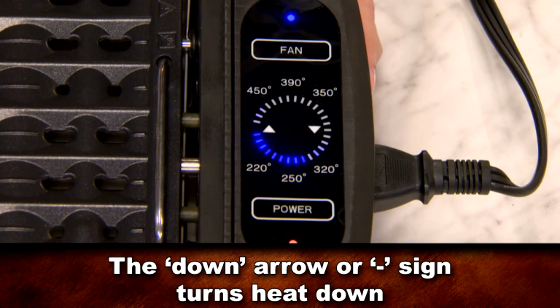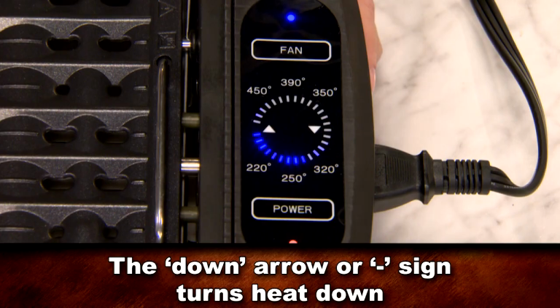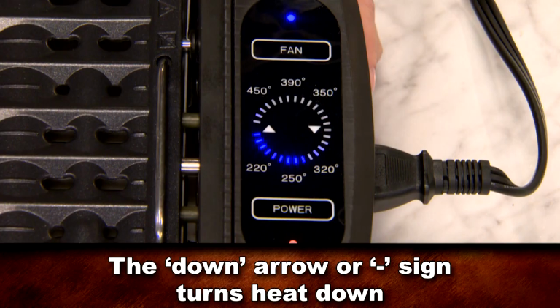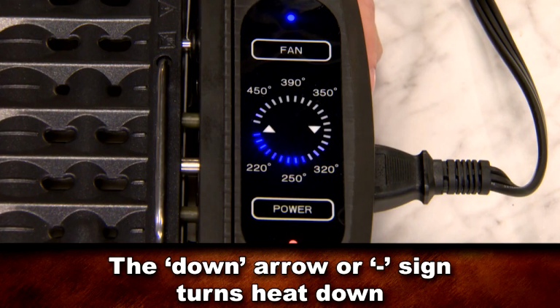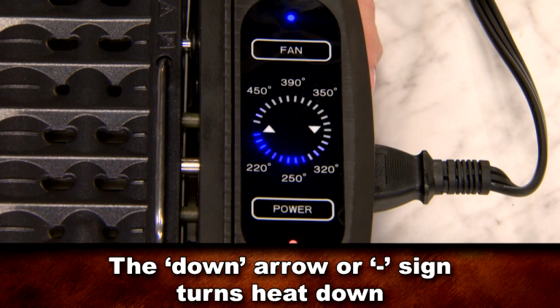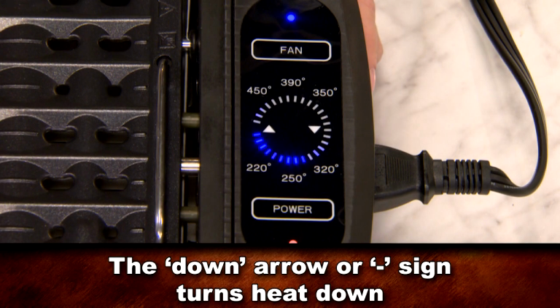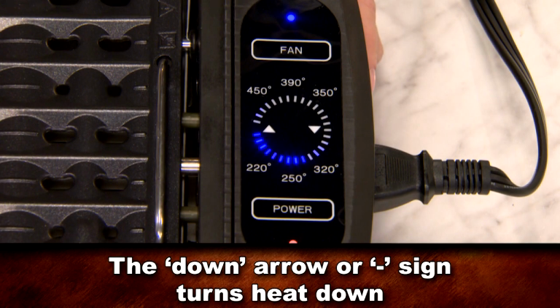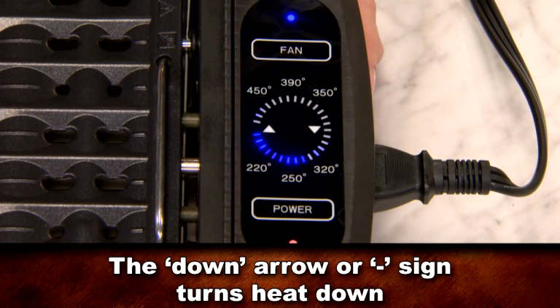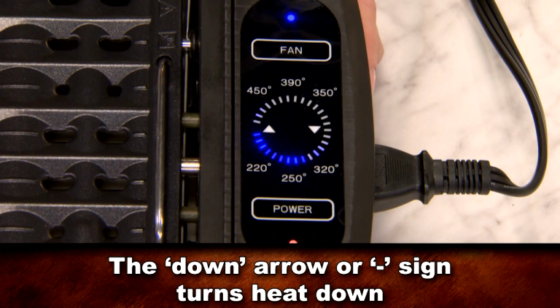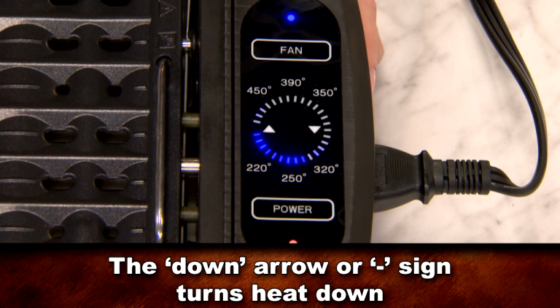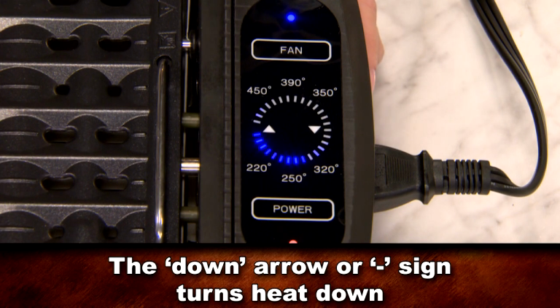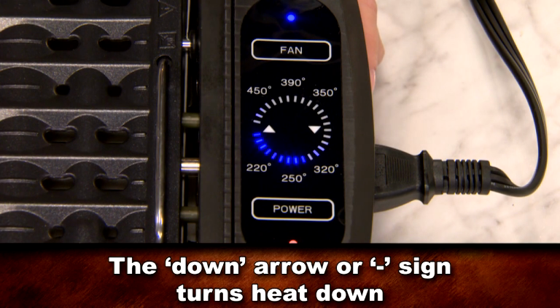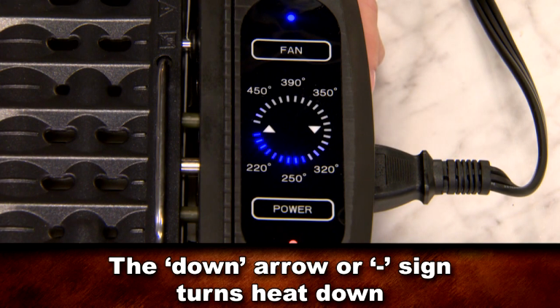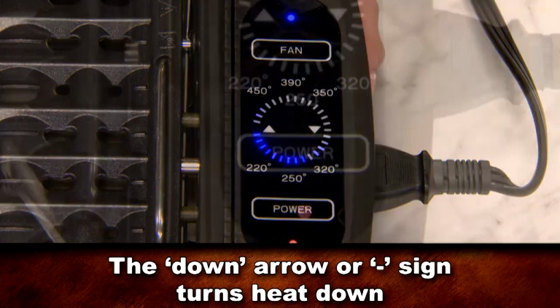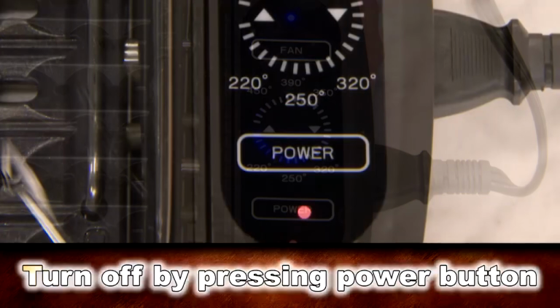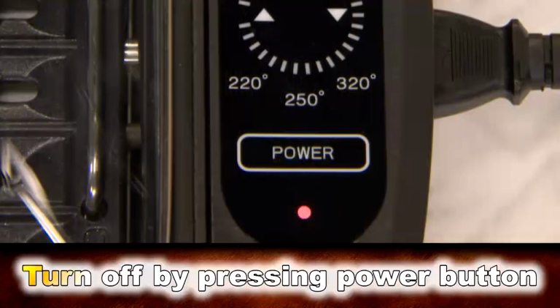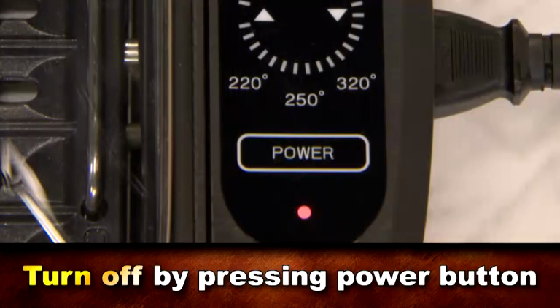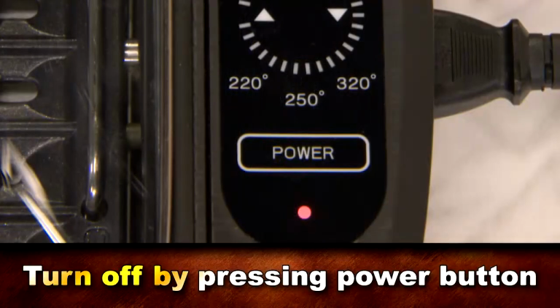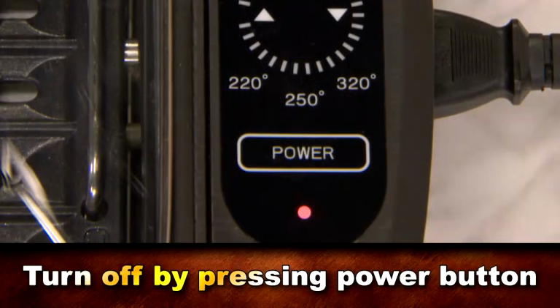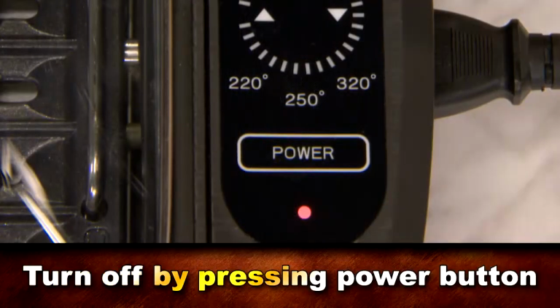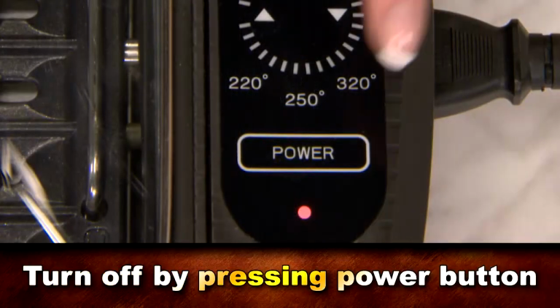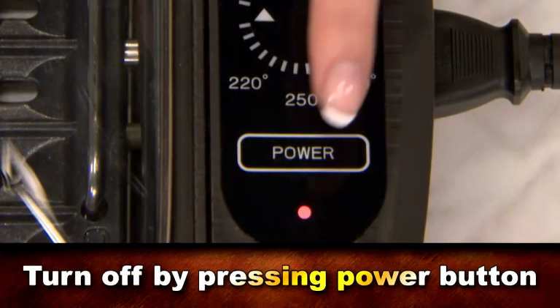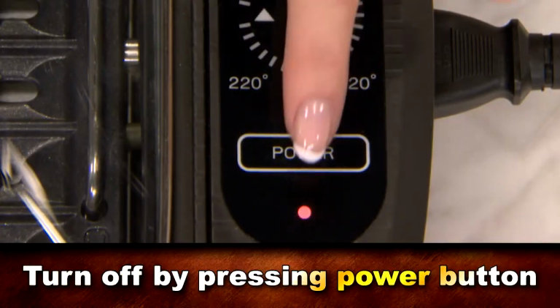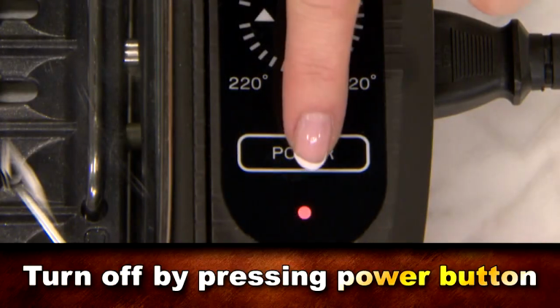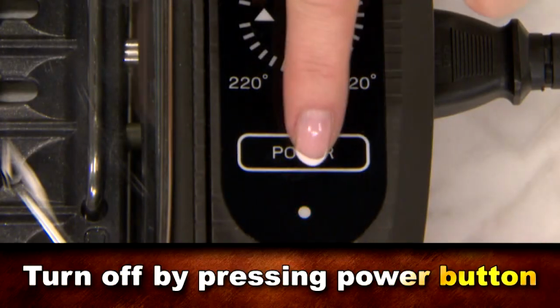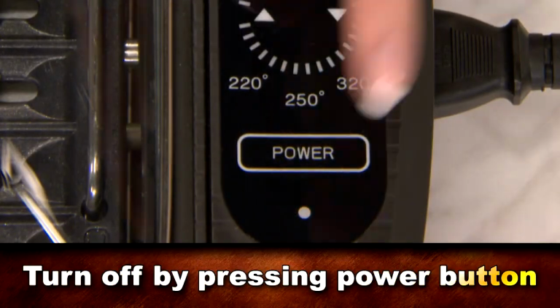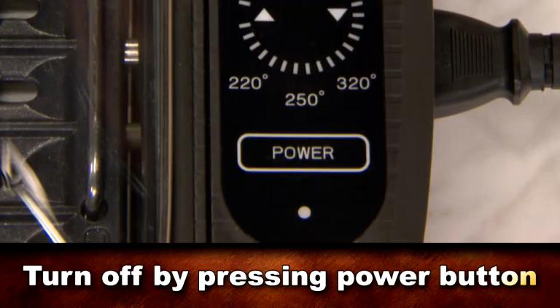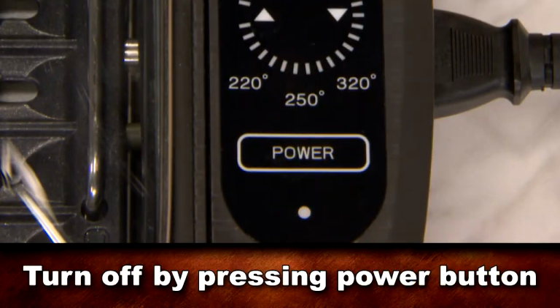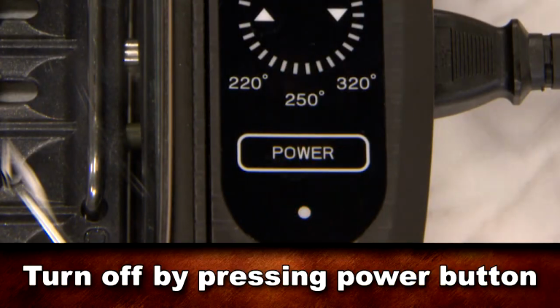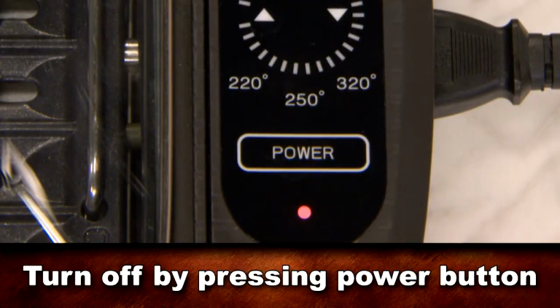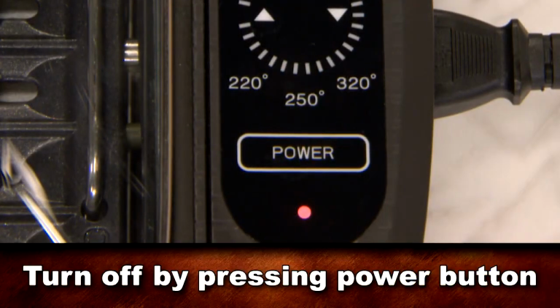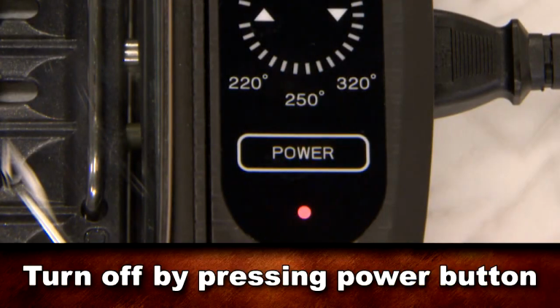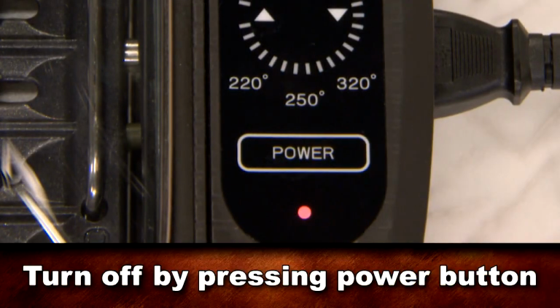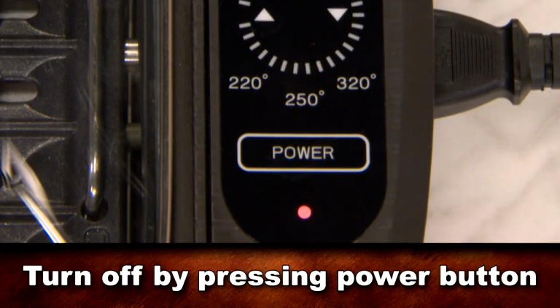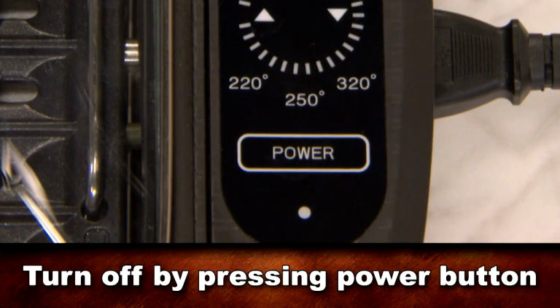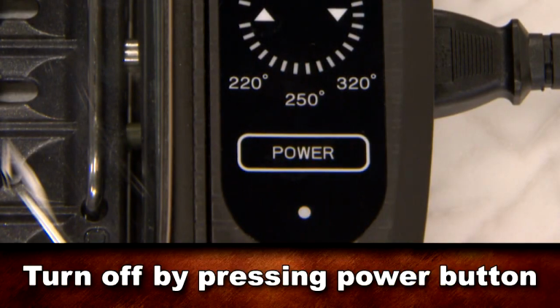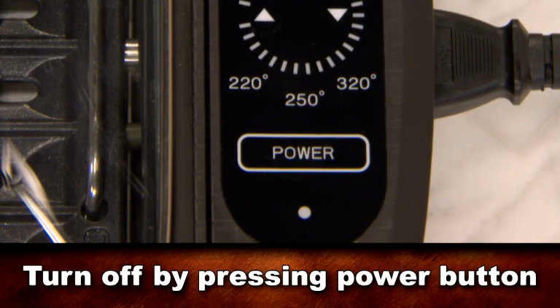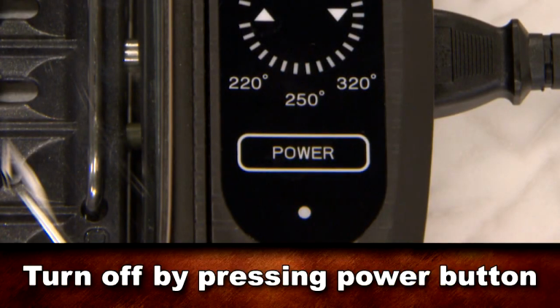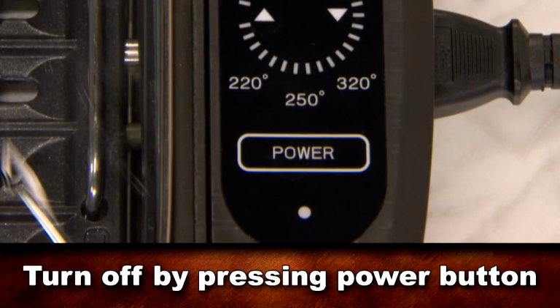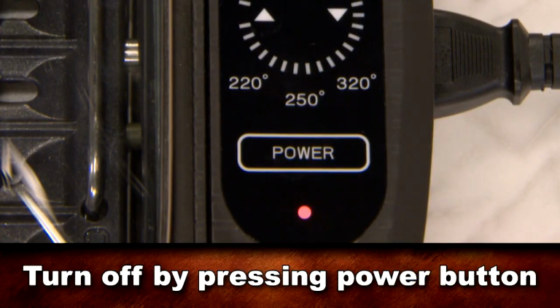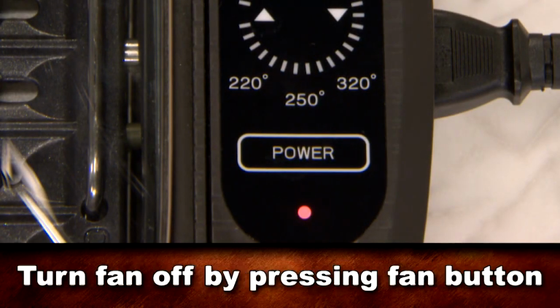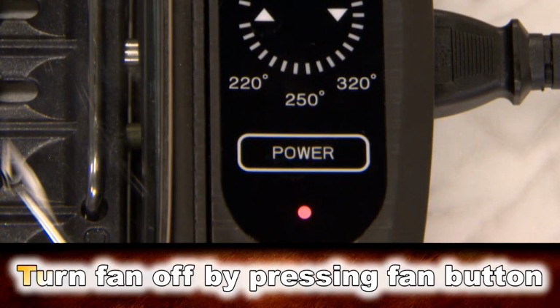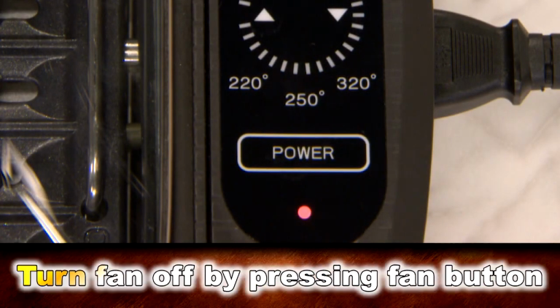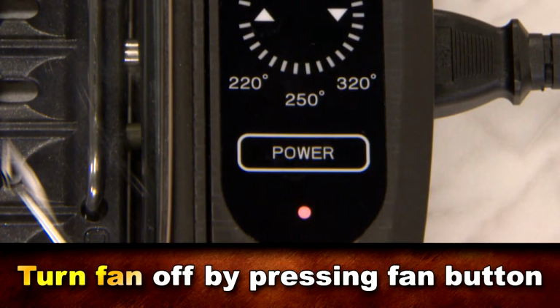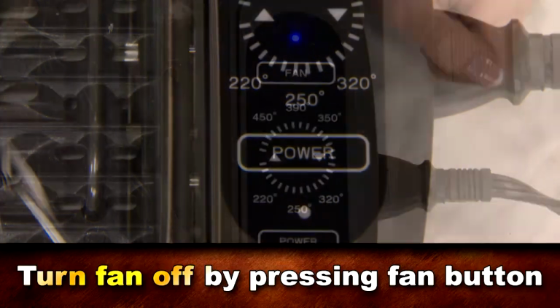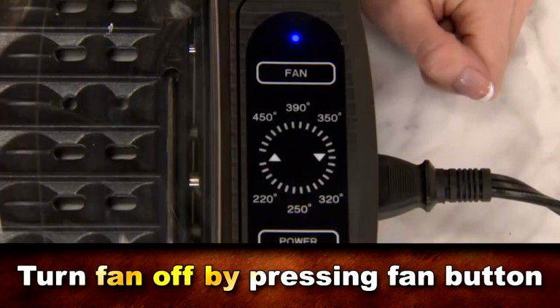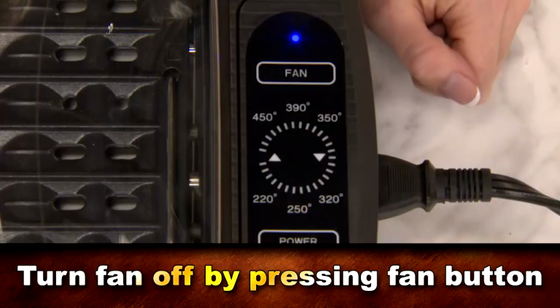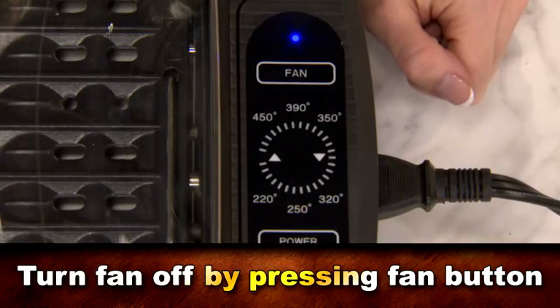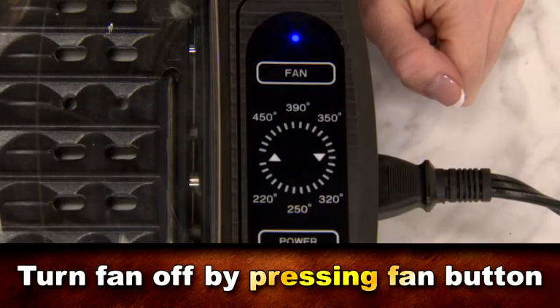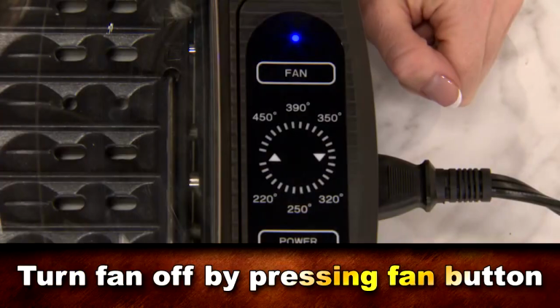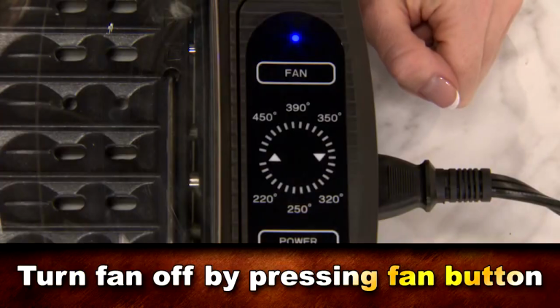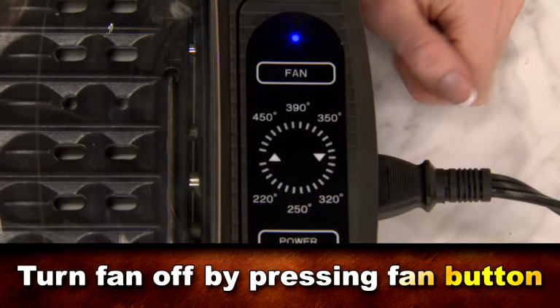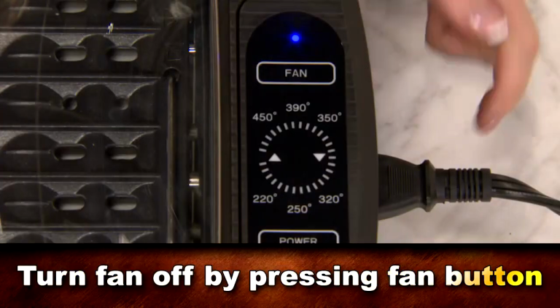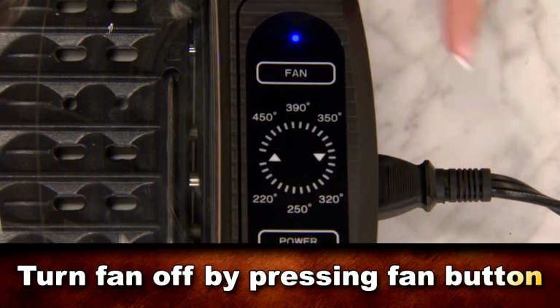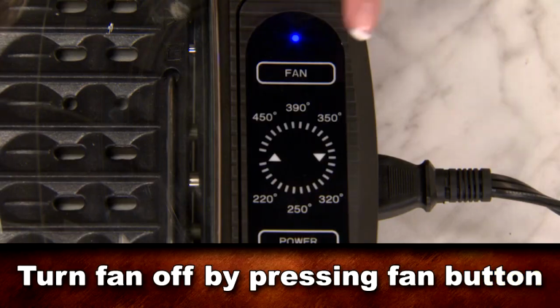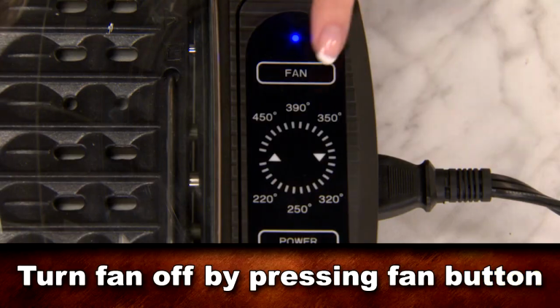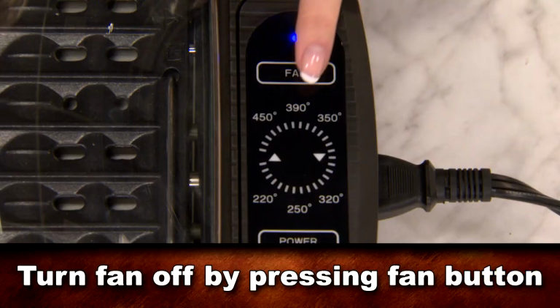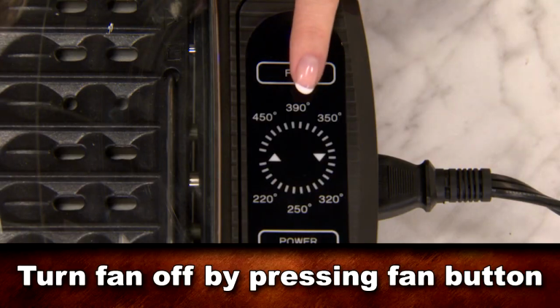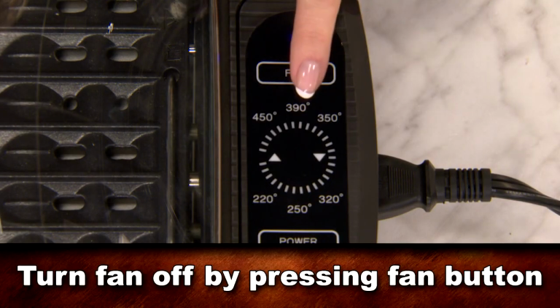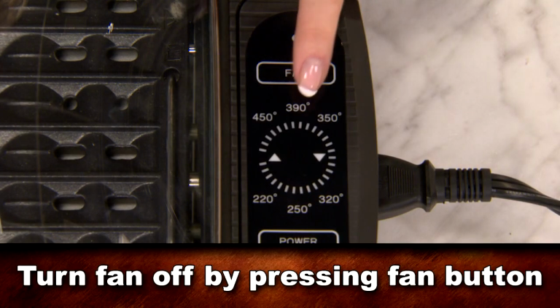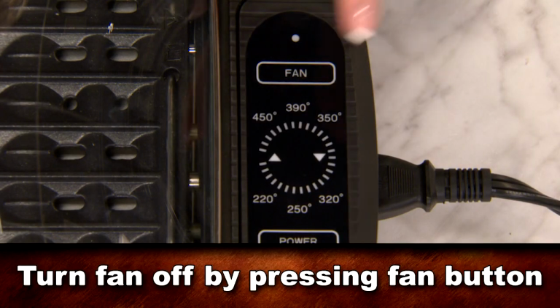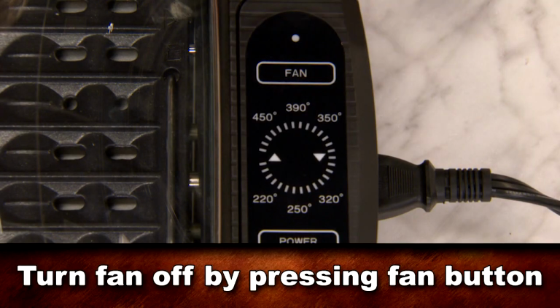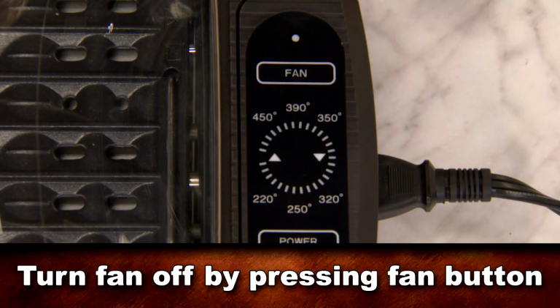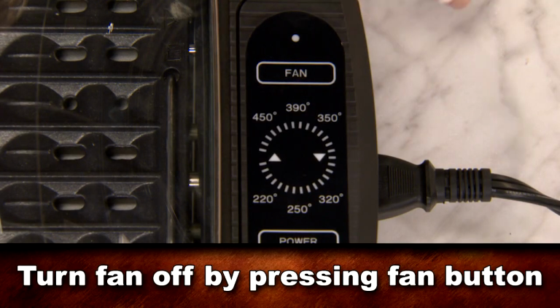To turn the unit off, simply push the power button. To turn the fan off, push the fan button.